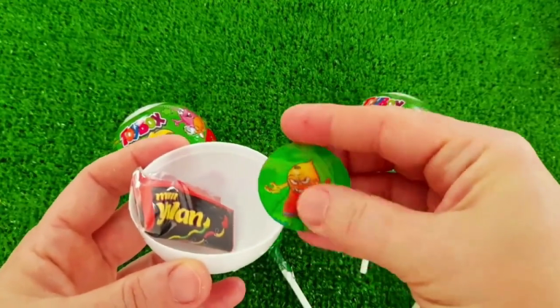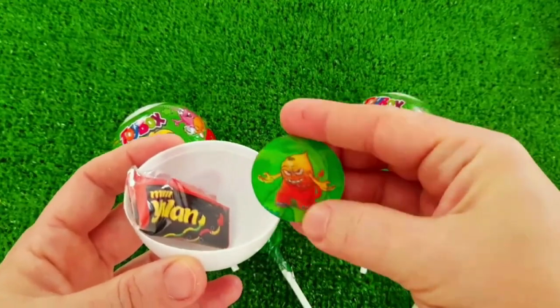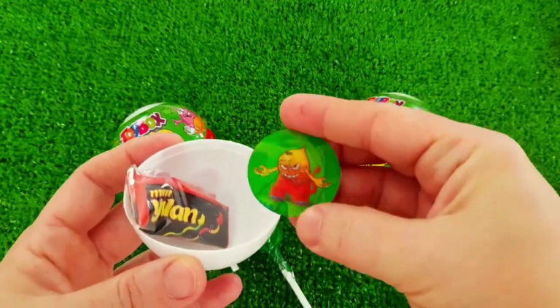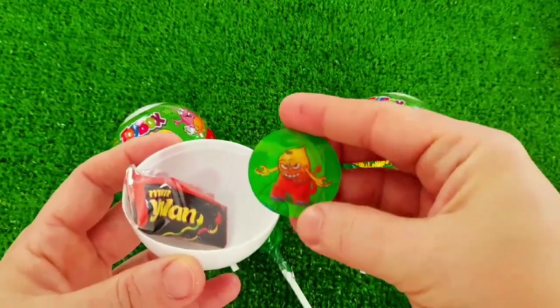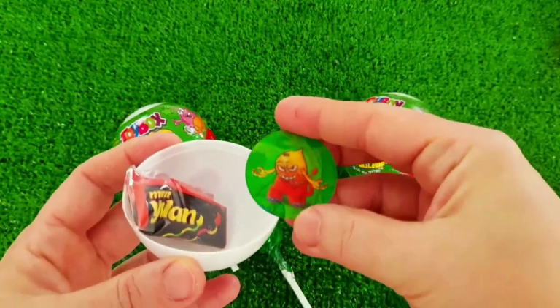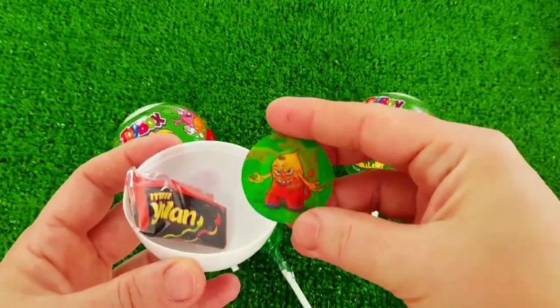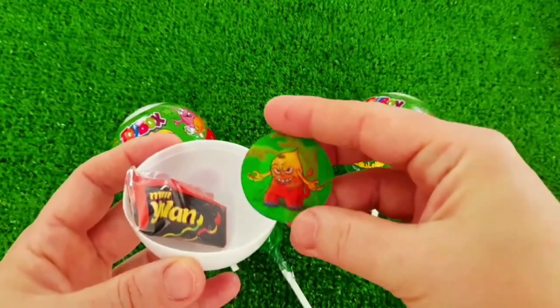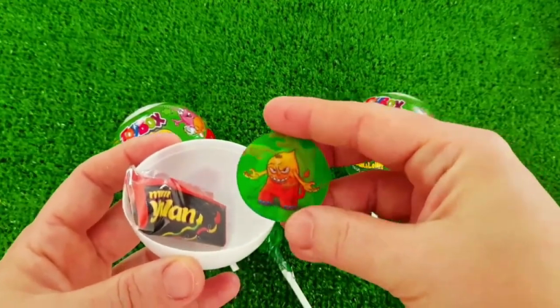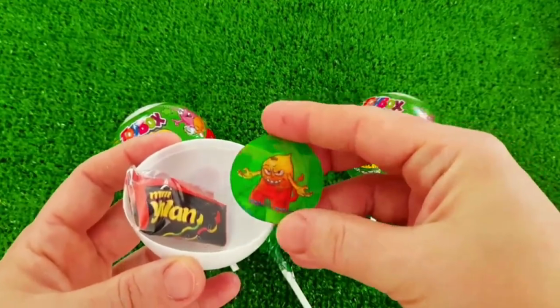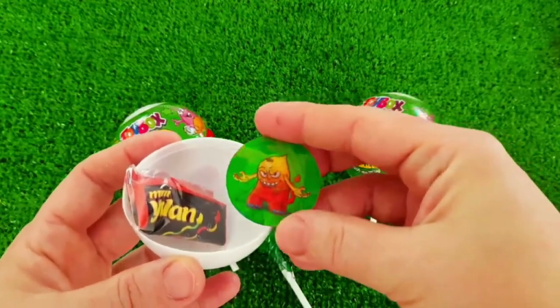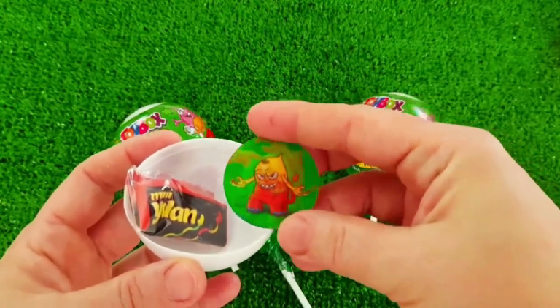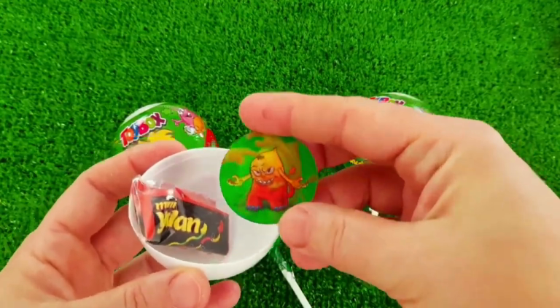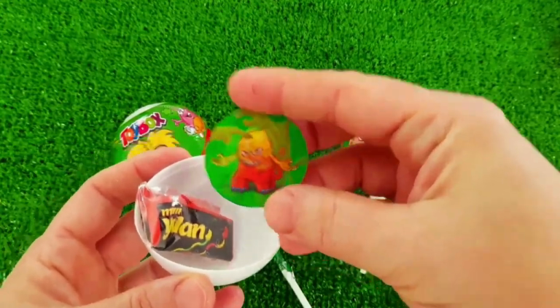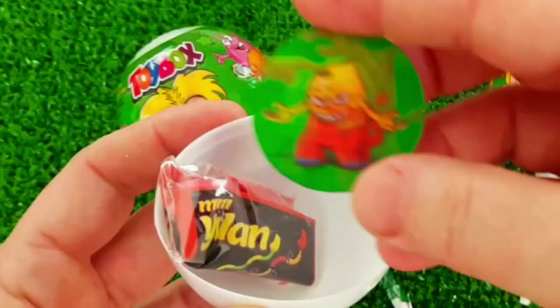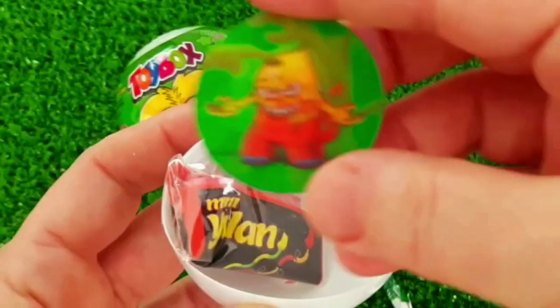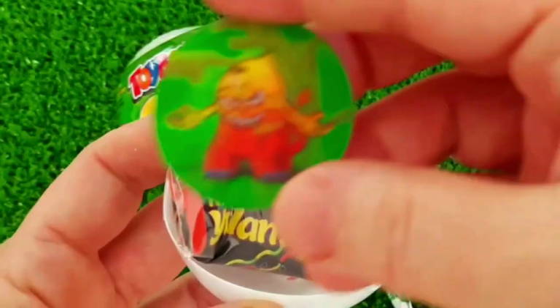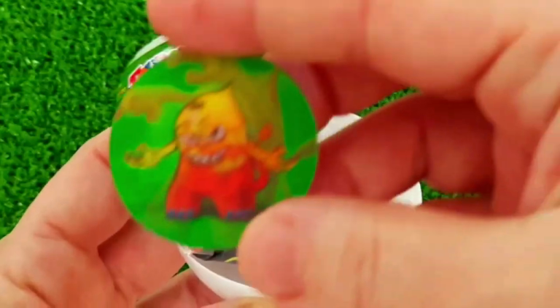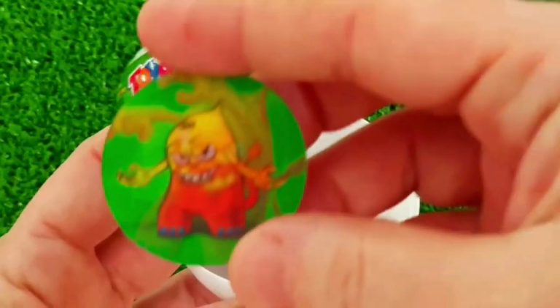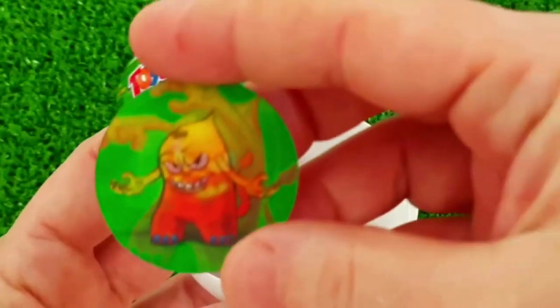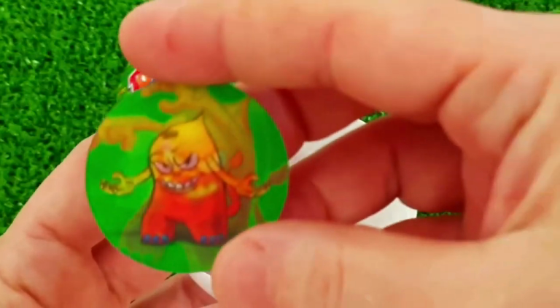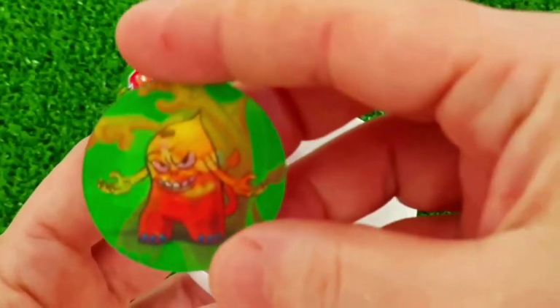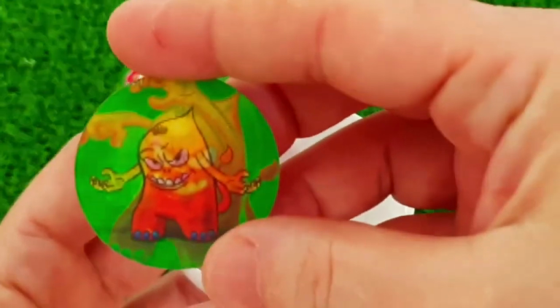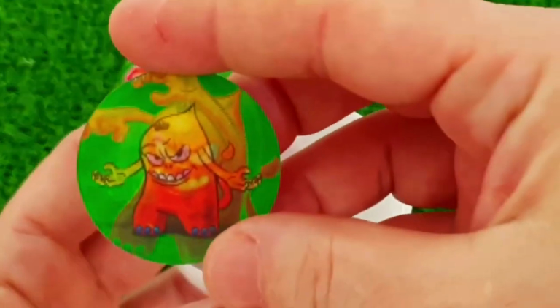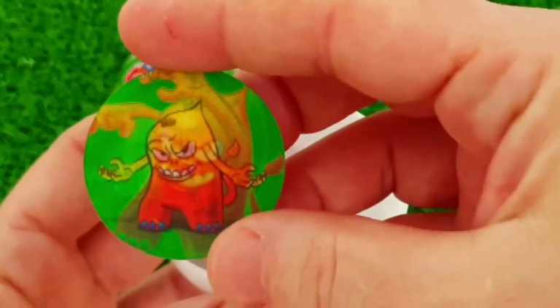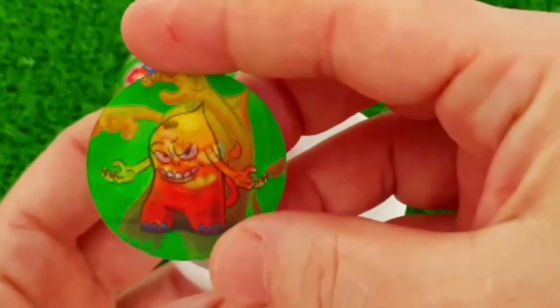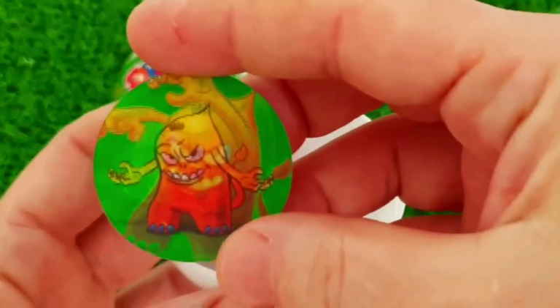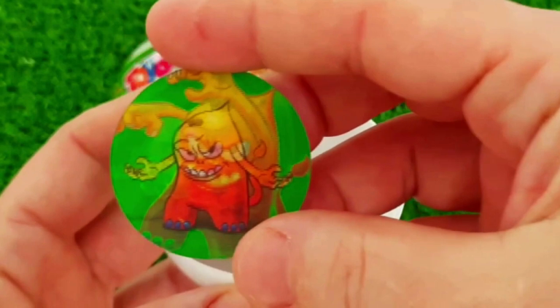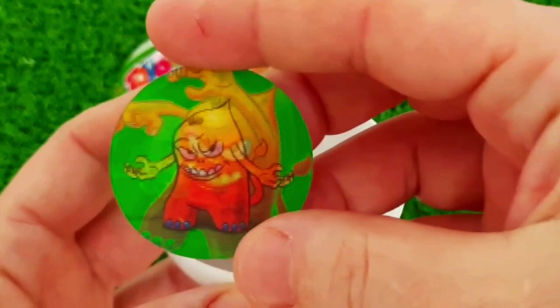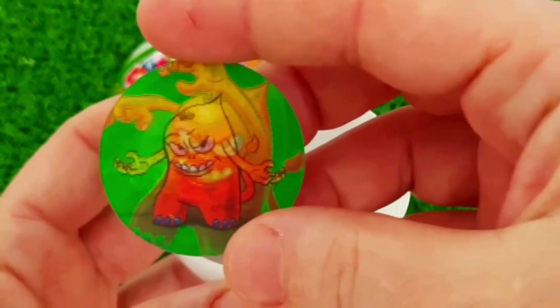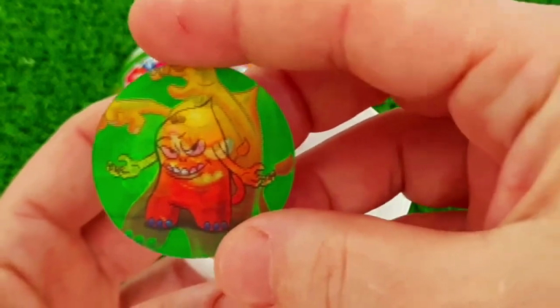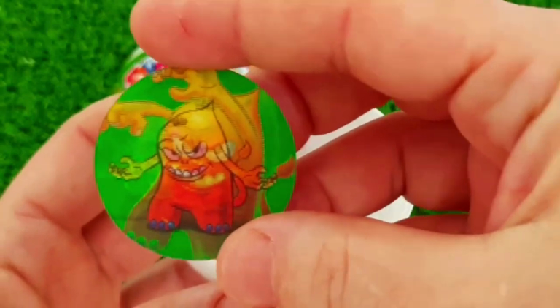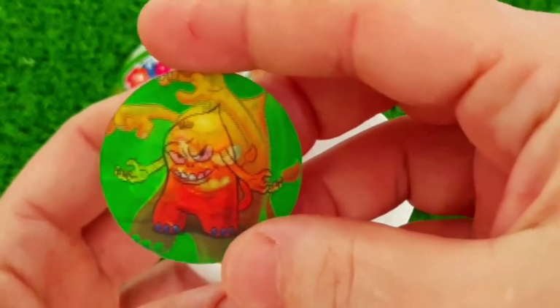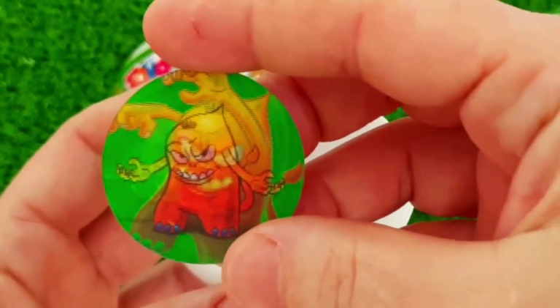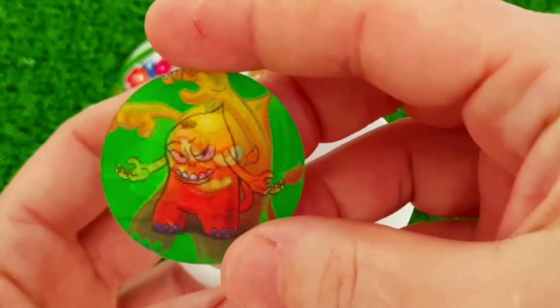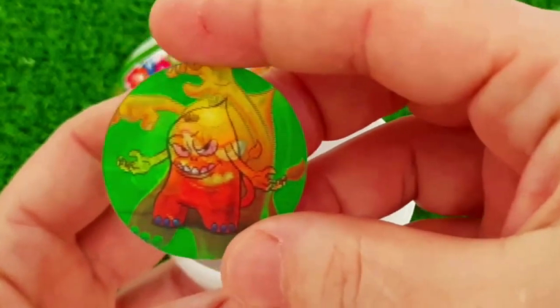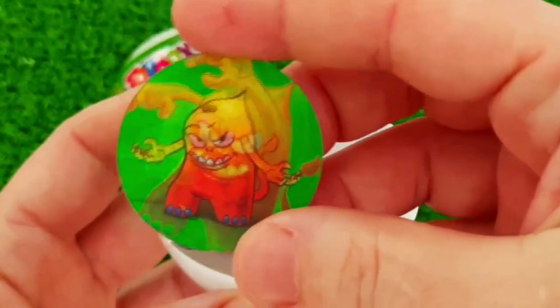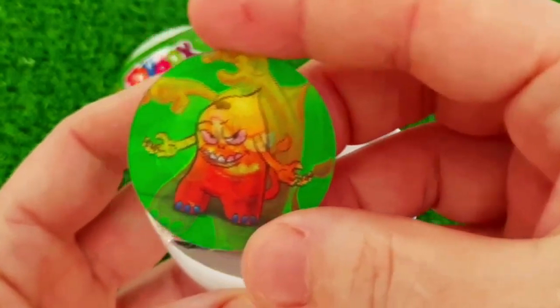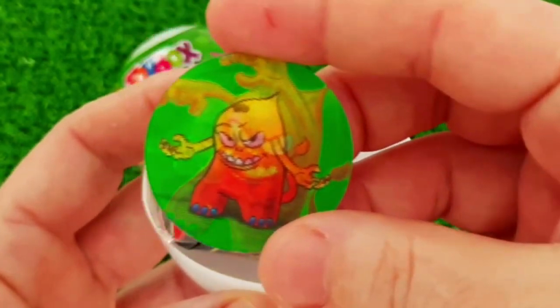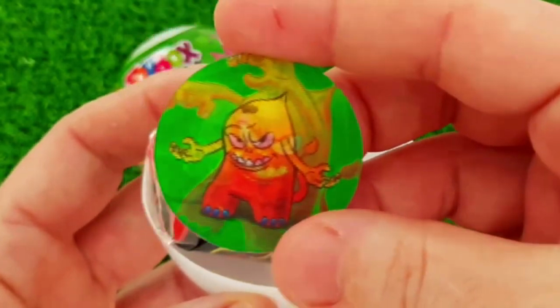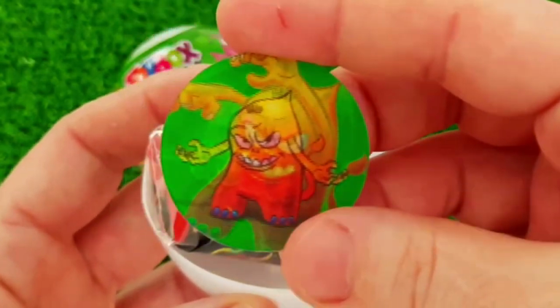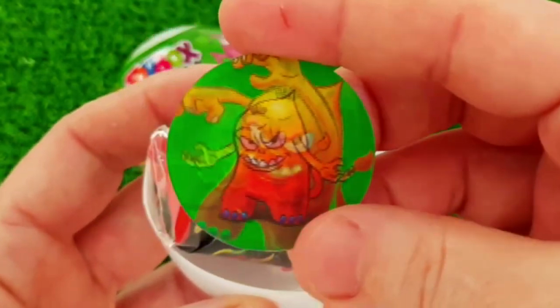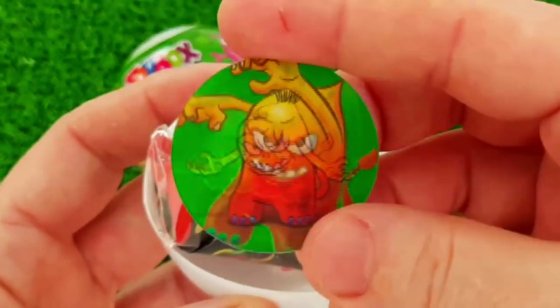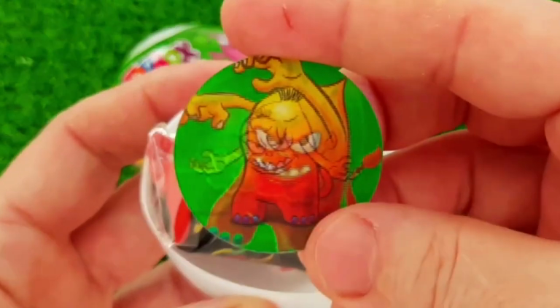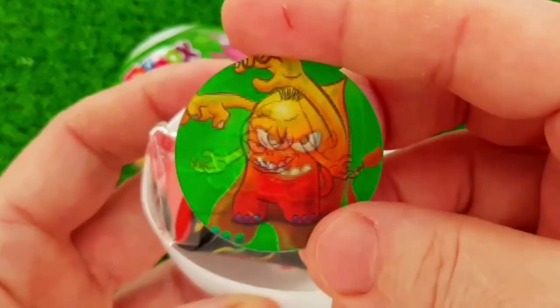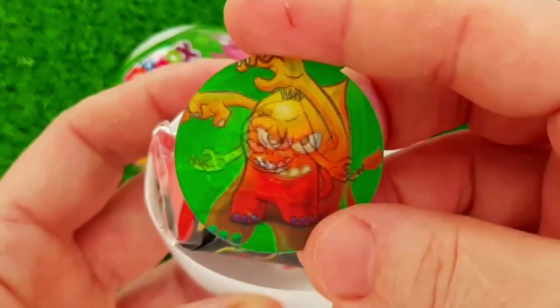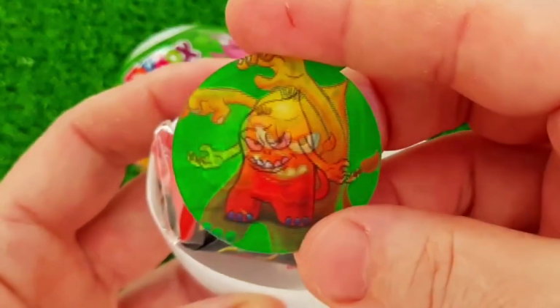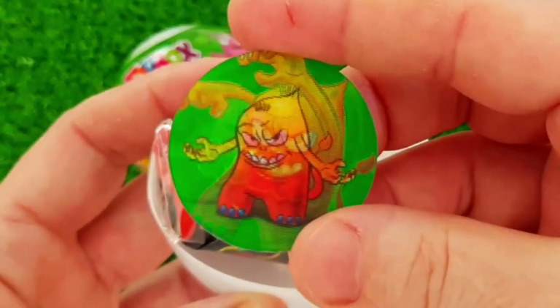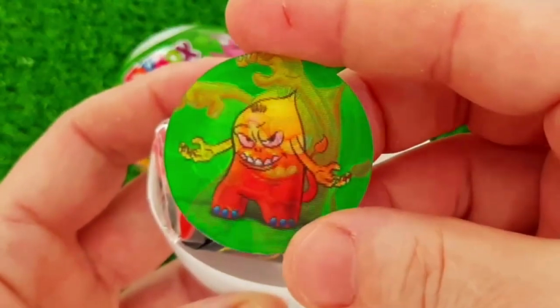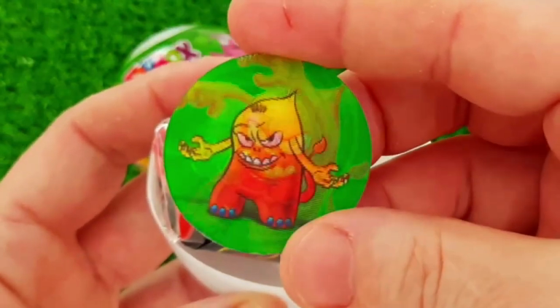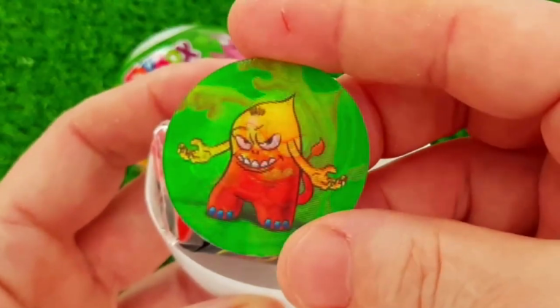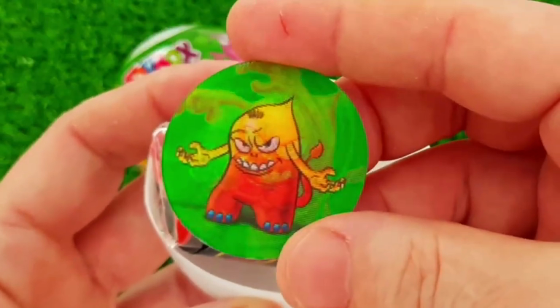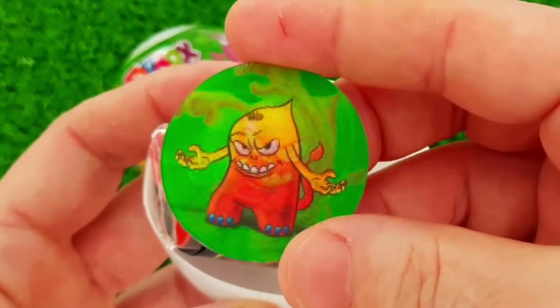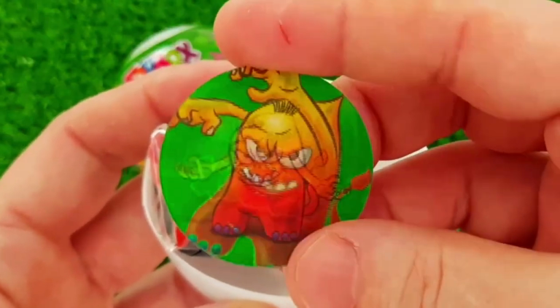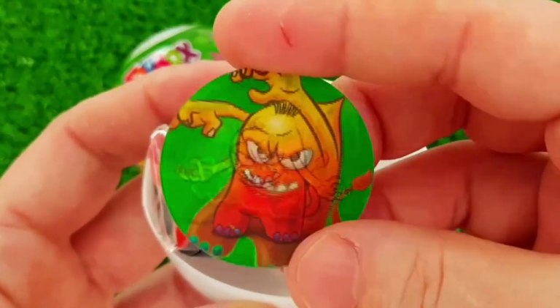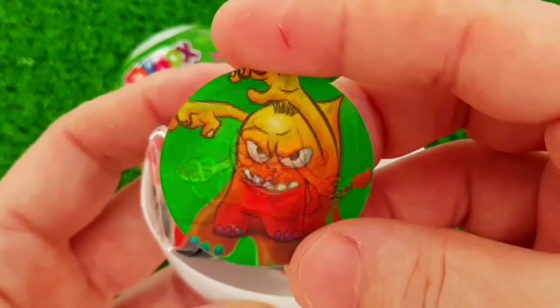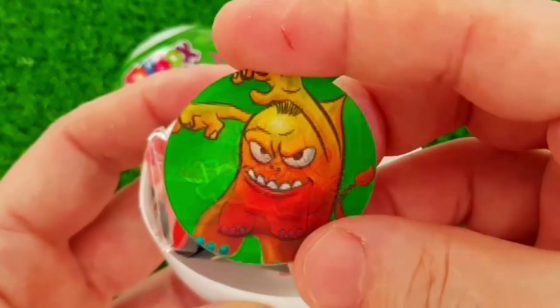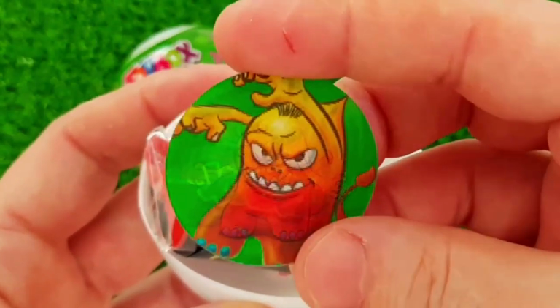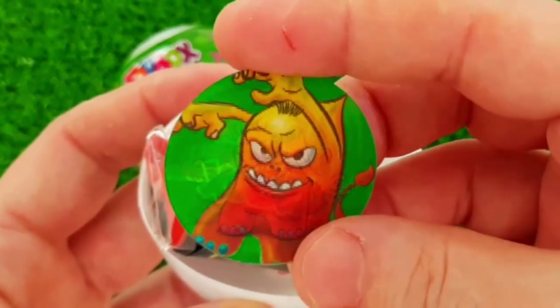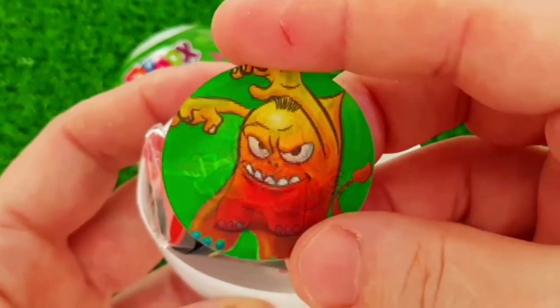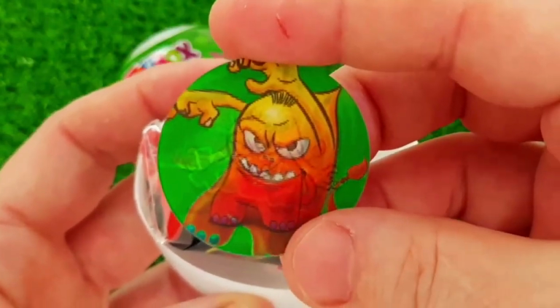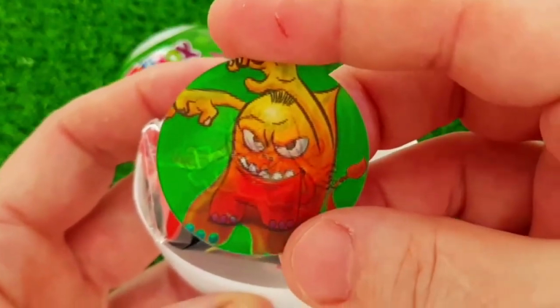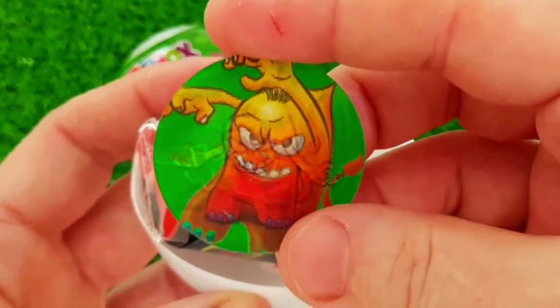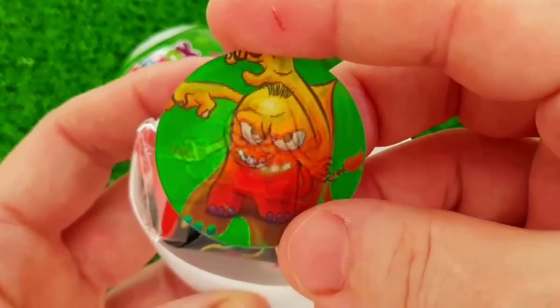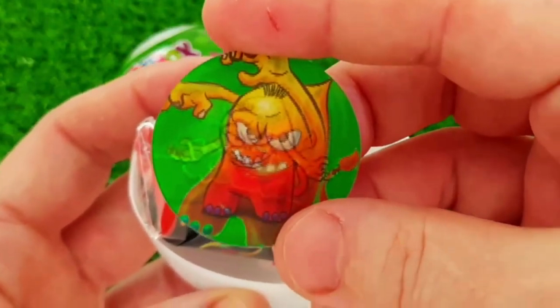I am going to show you what I have done. I have to put the lid on it. I am going to show you how to put the lid on it.